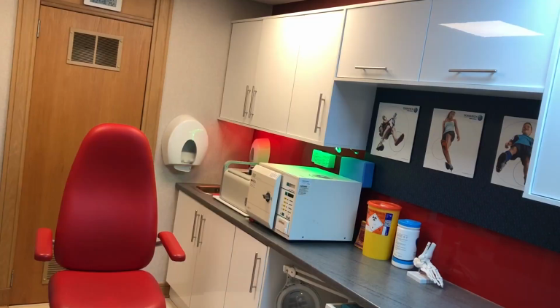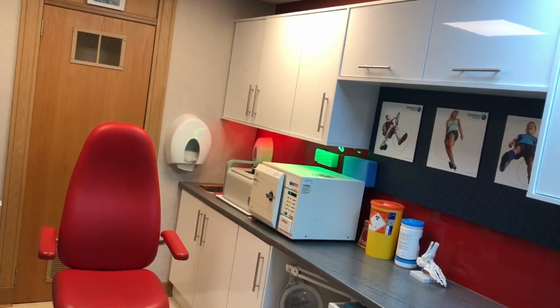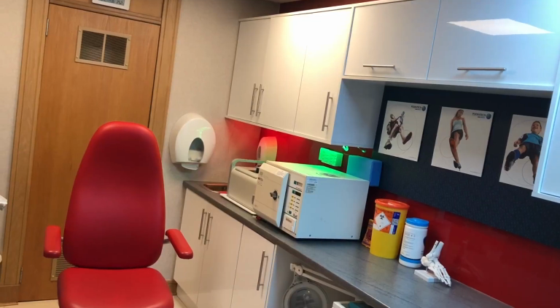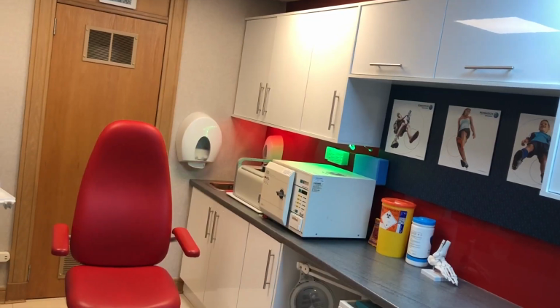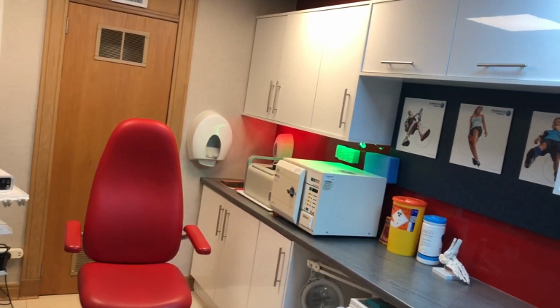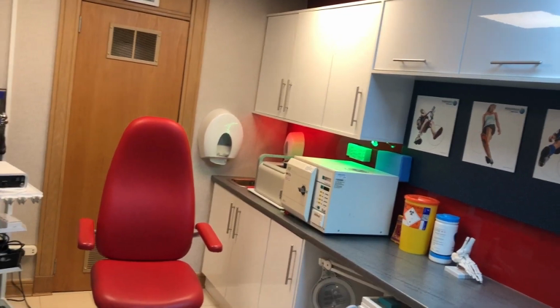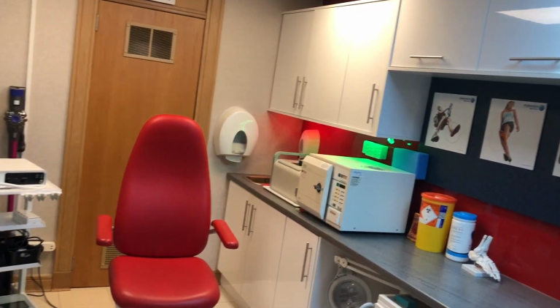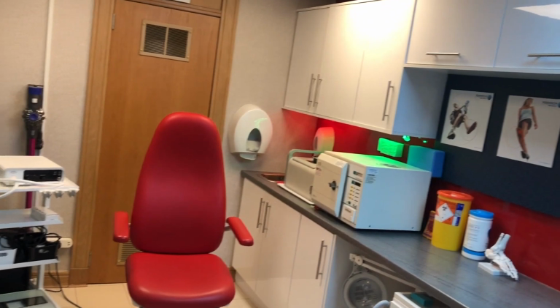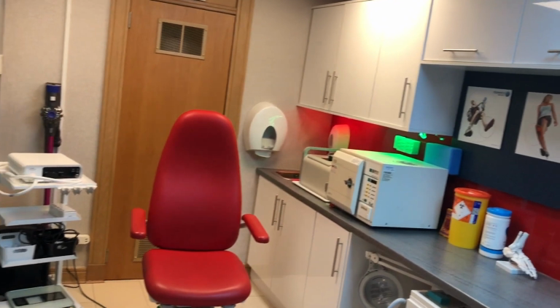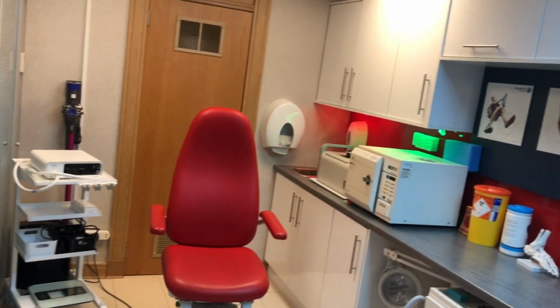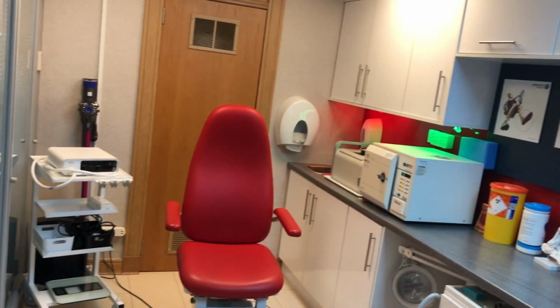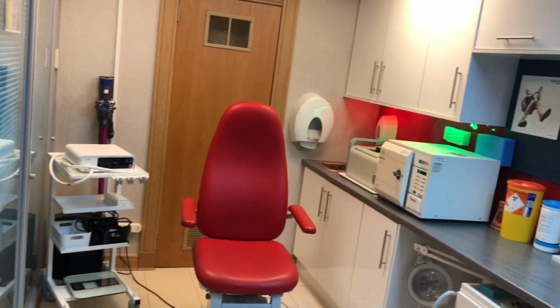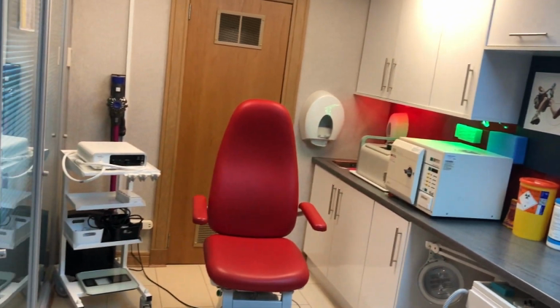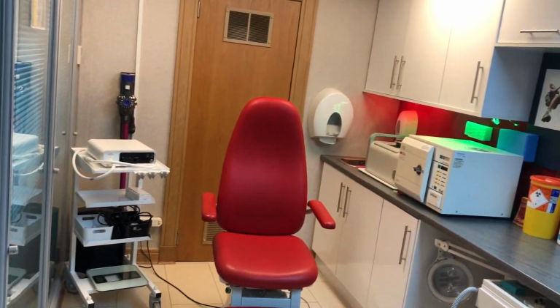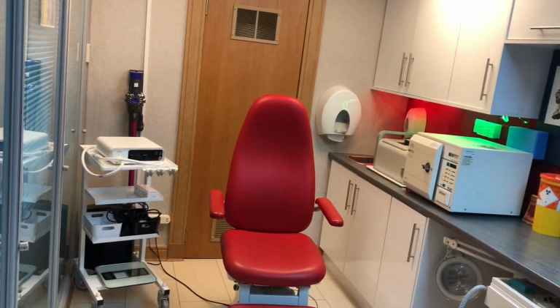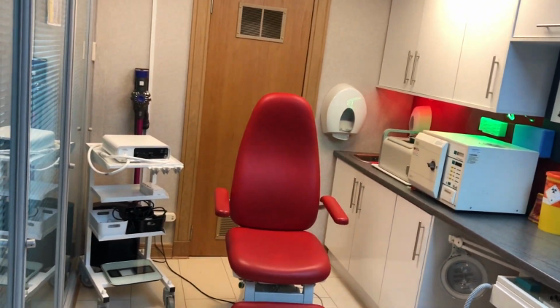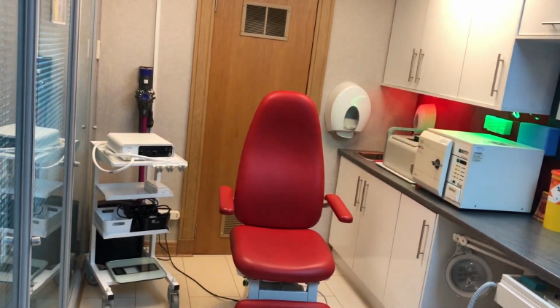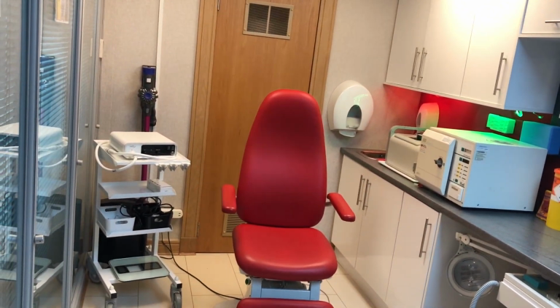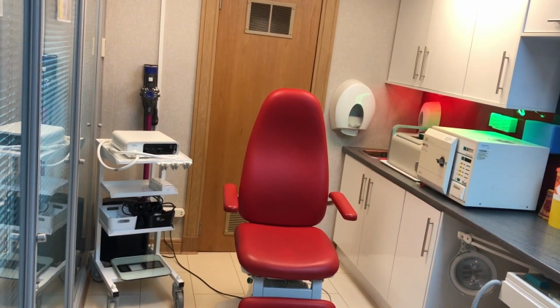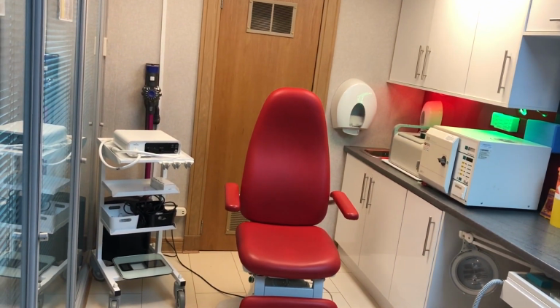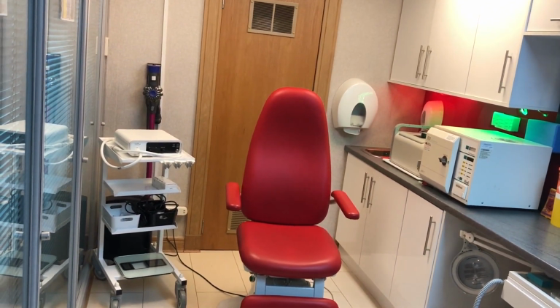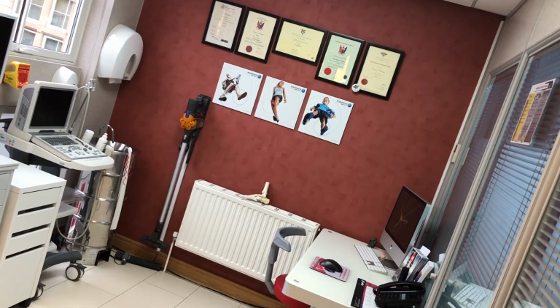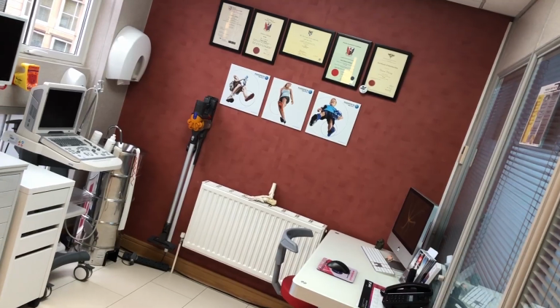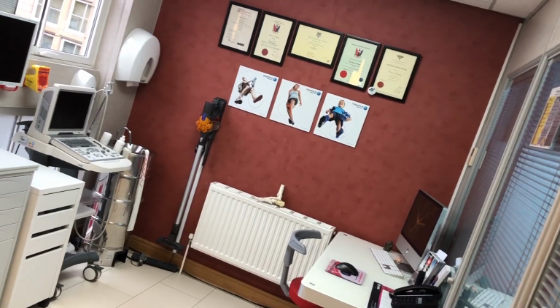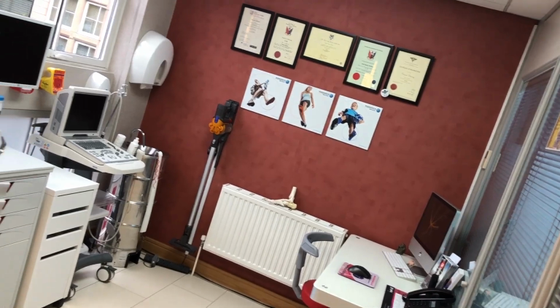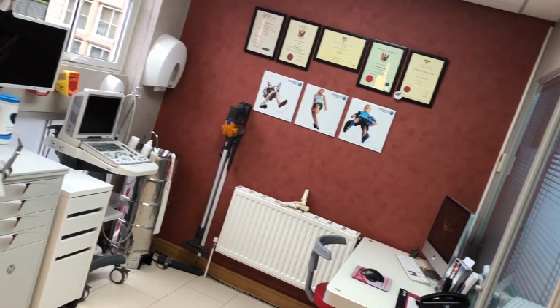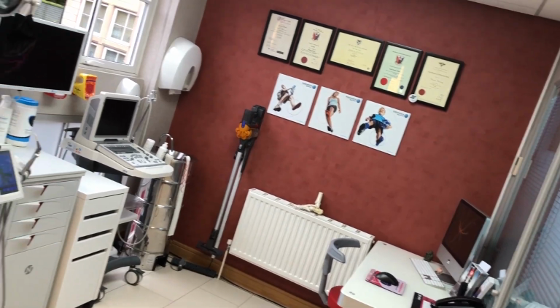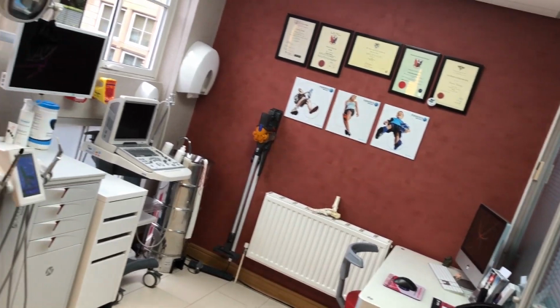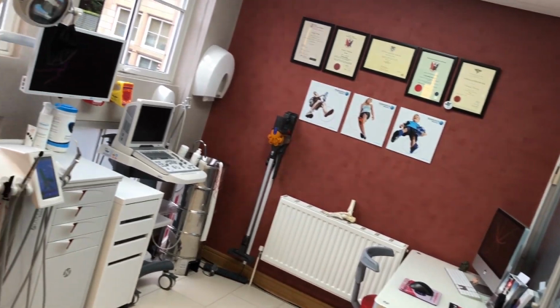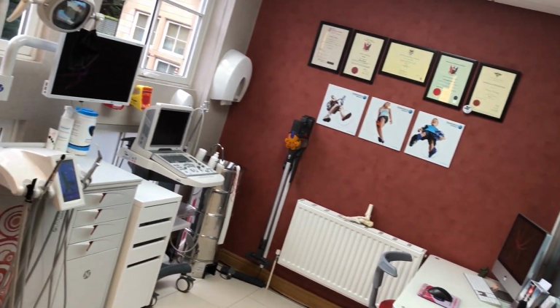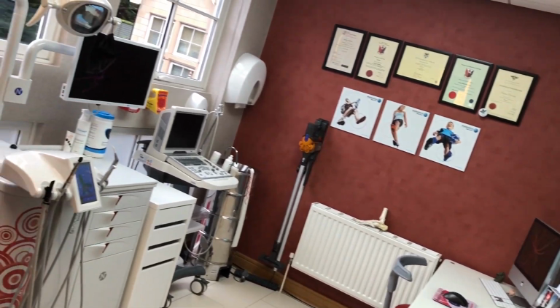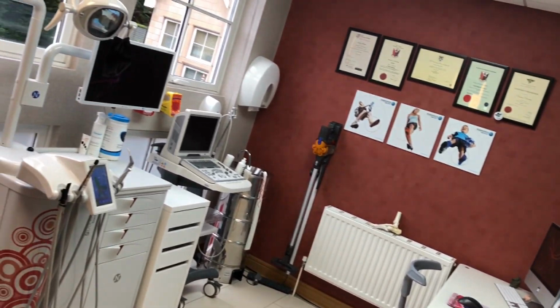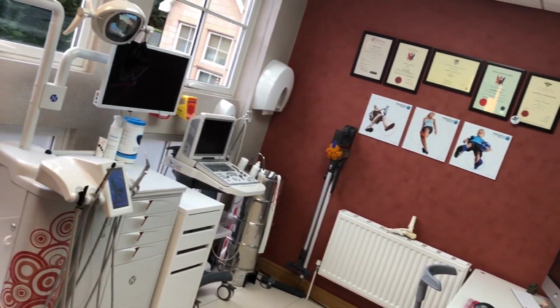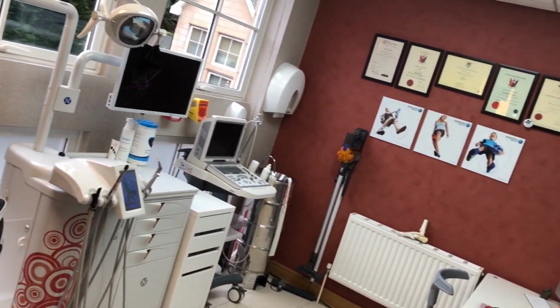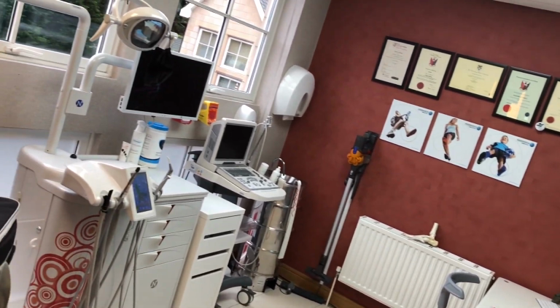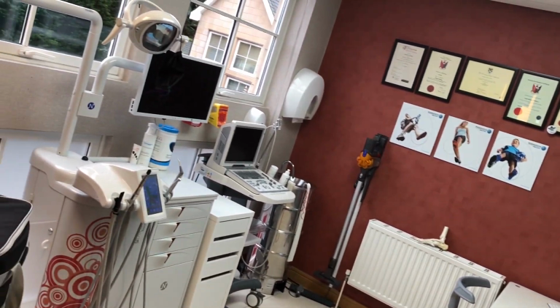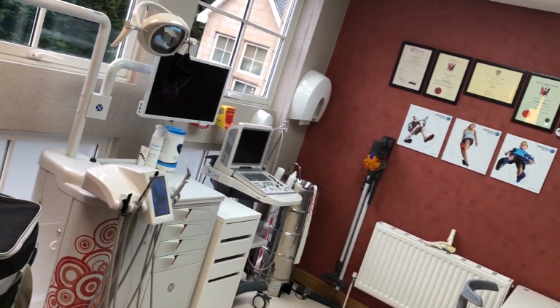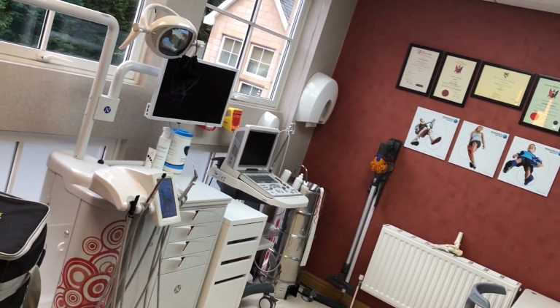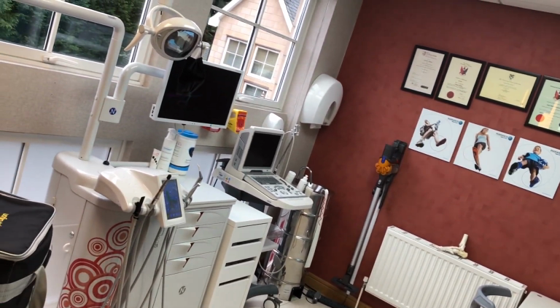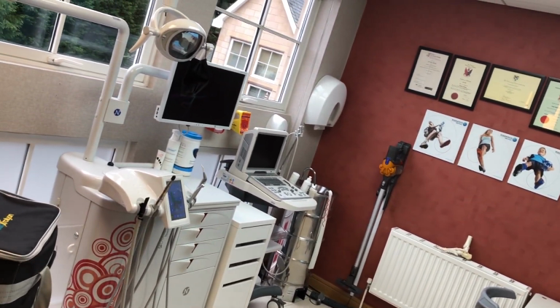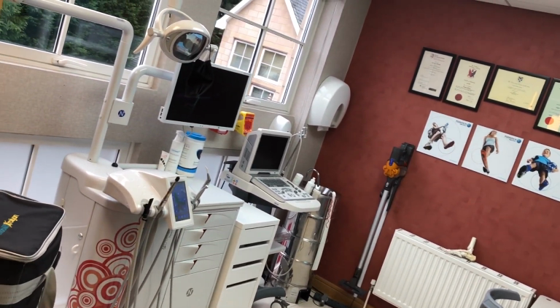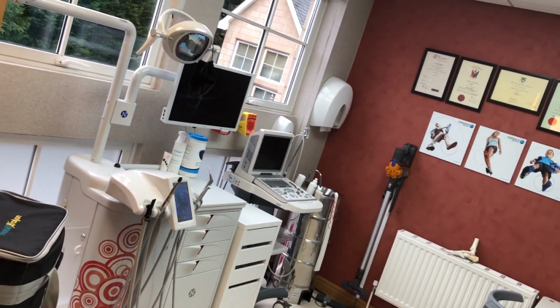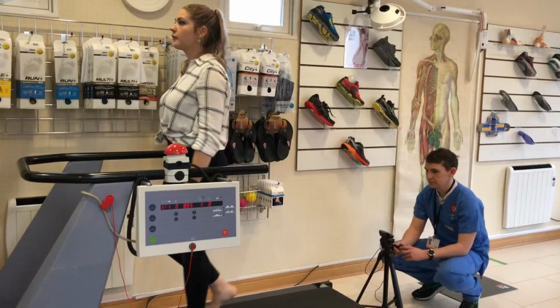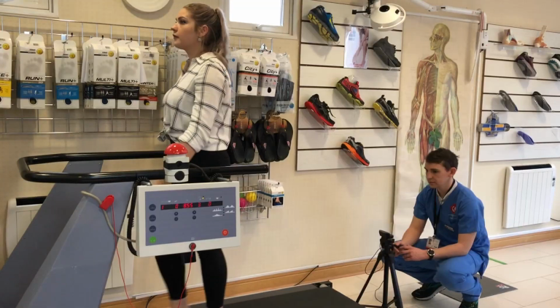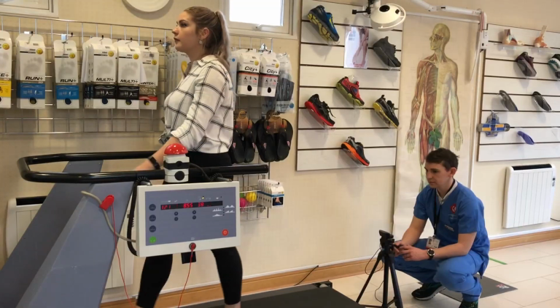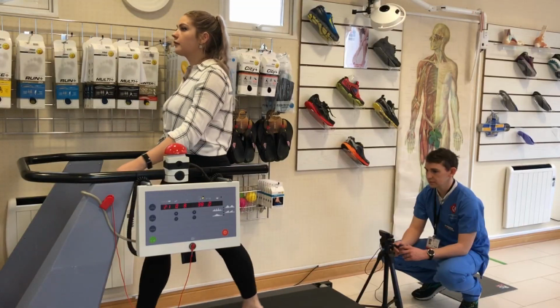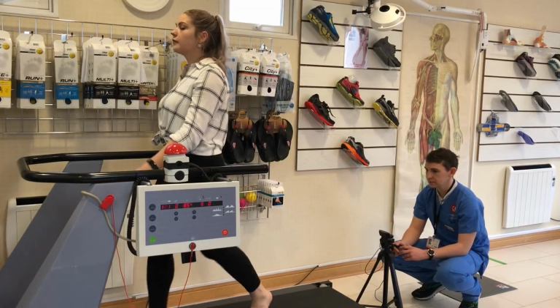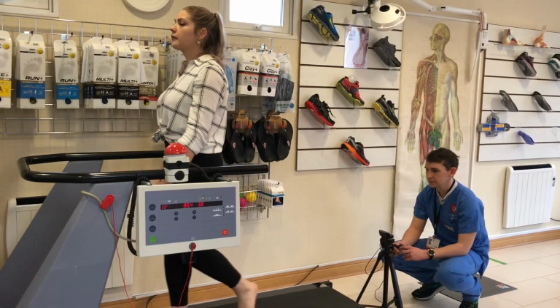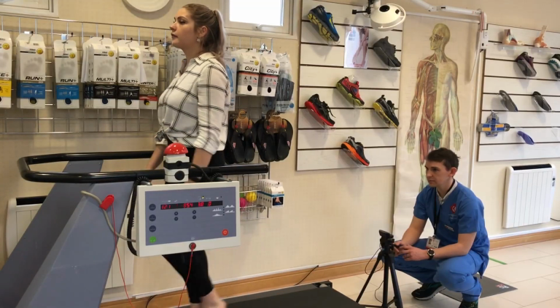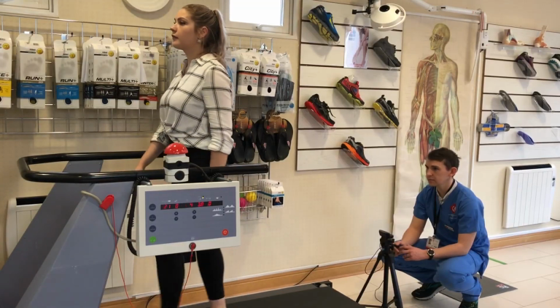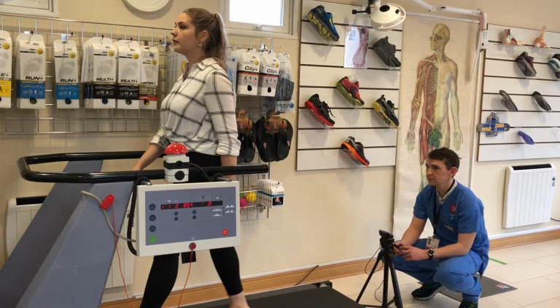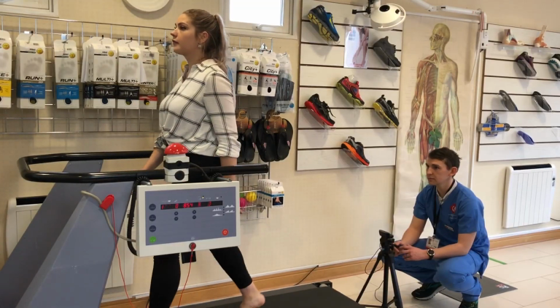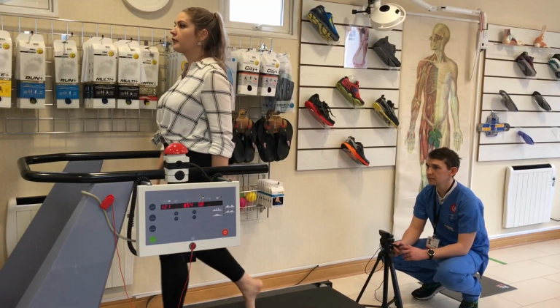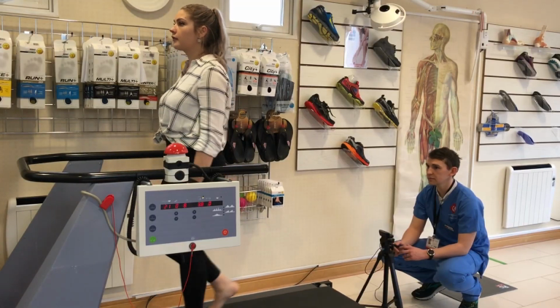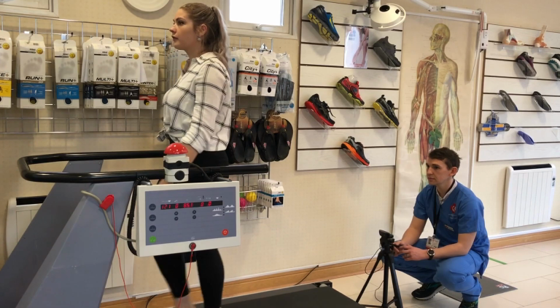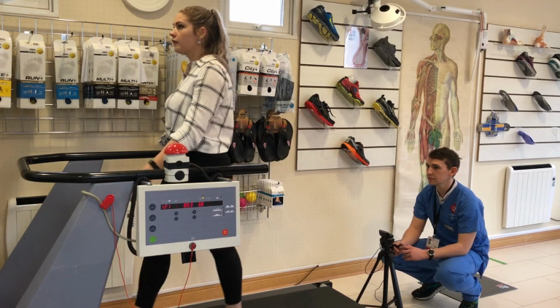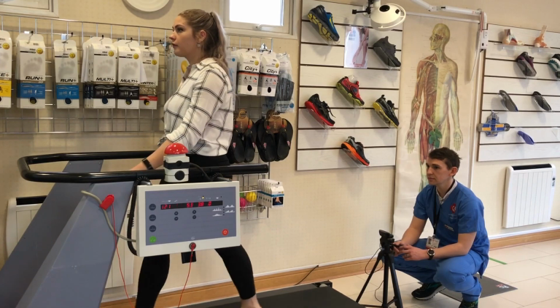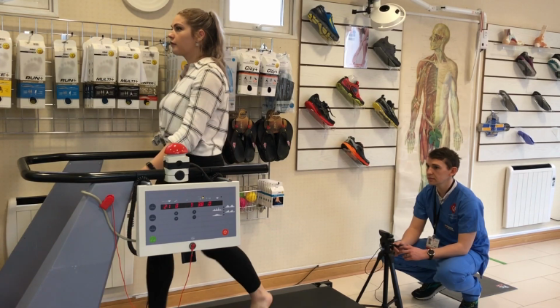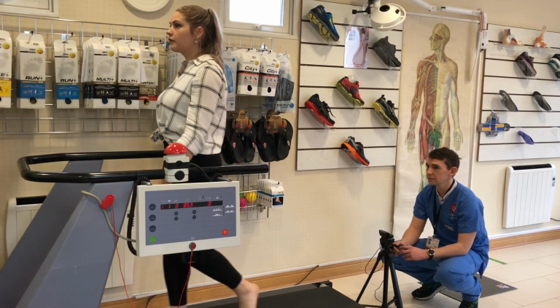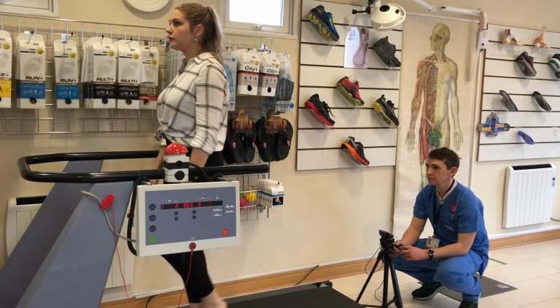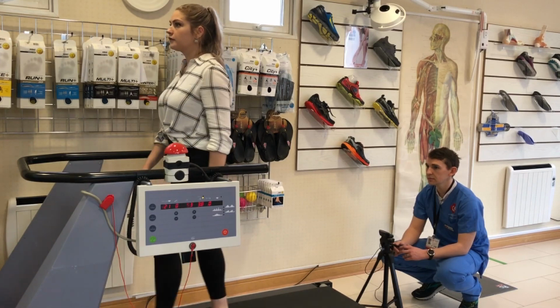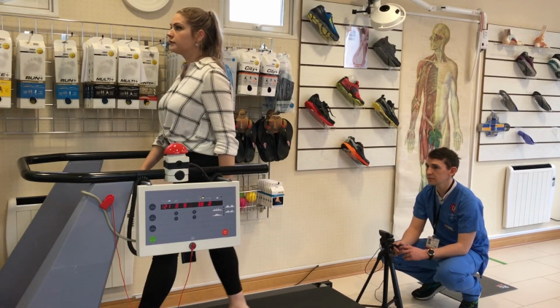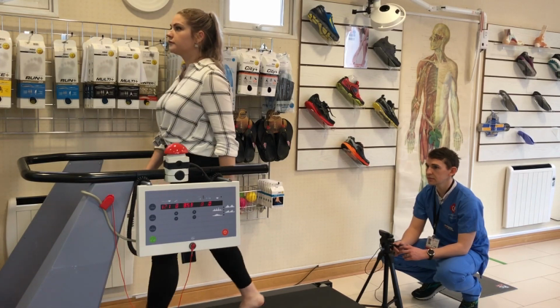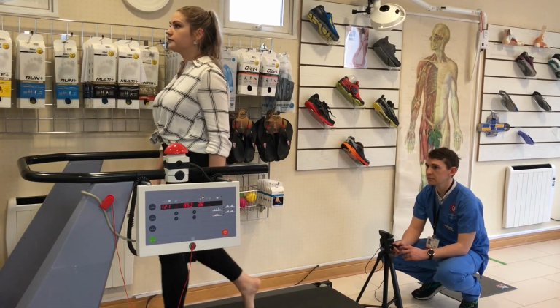We offer a wide range of services to our patients ranging from routine foot care to surgery, gait analysis, injection and orthotic therapies.